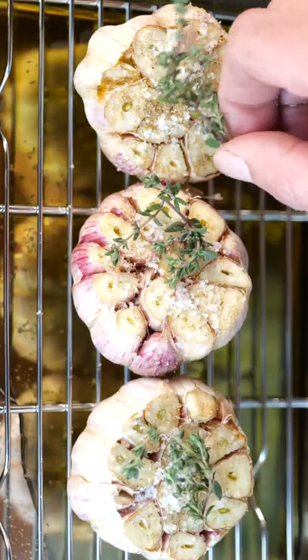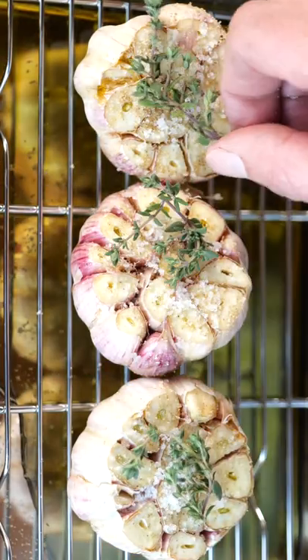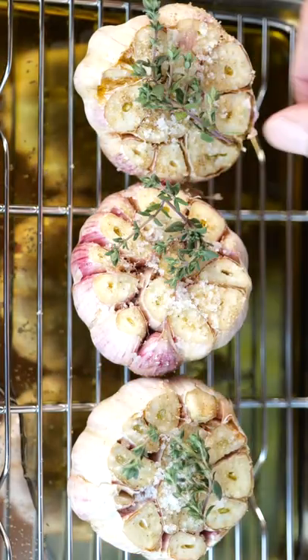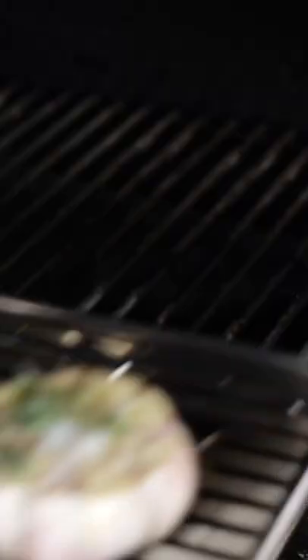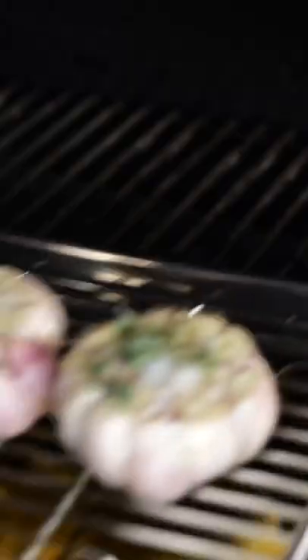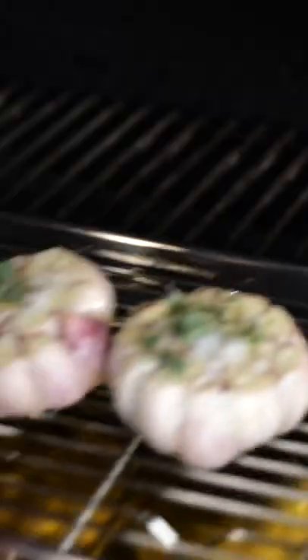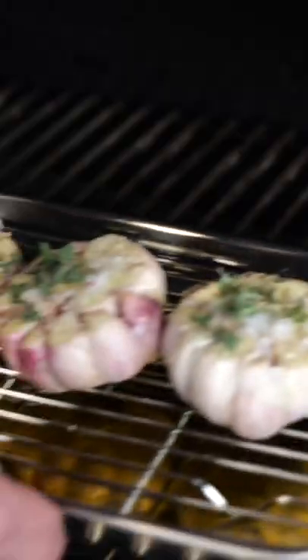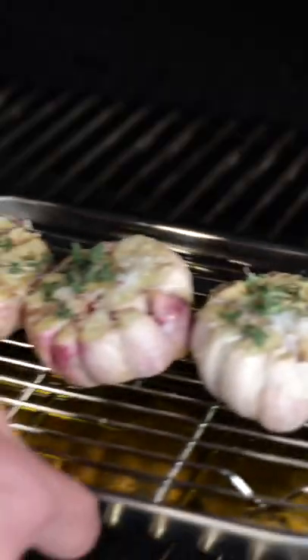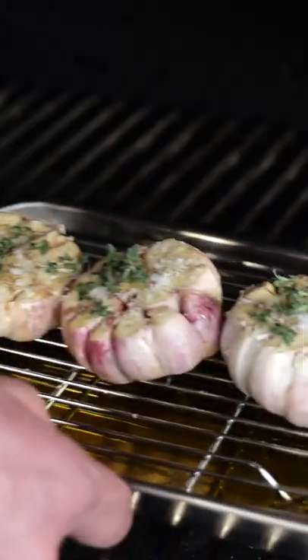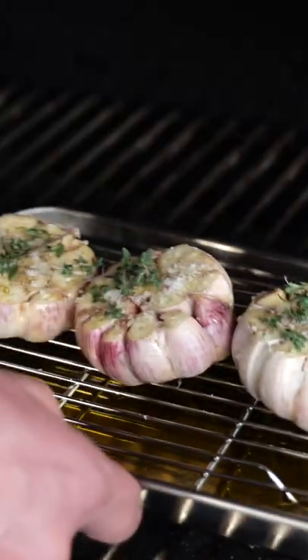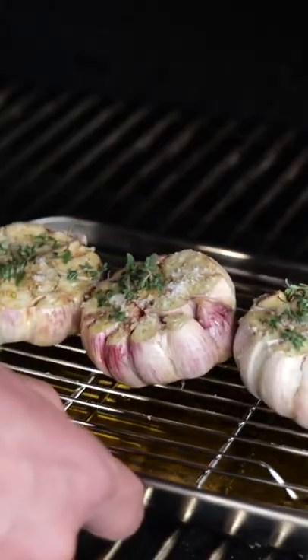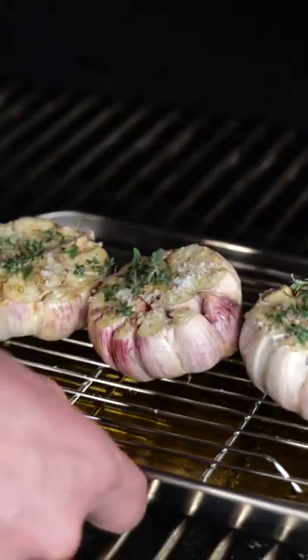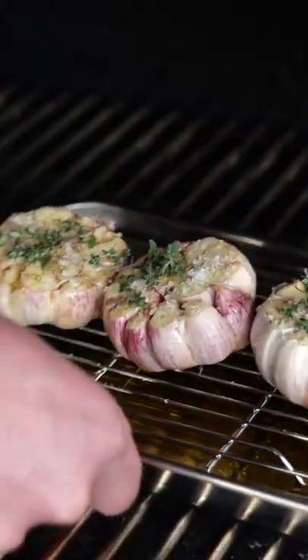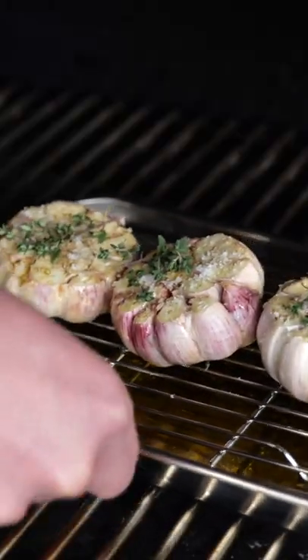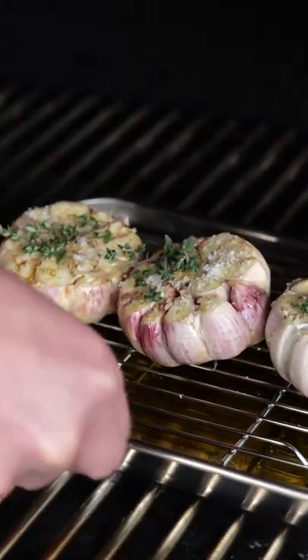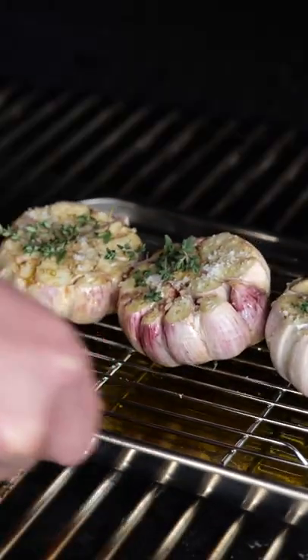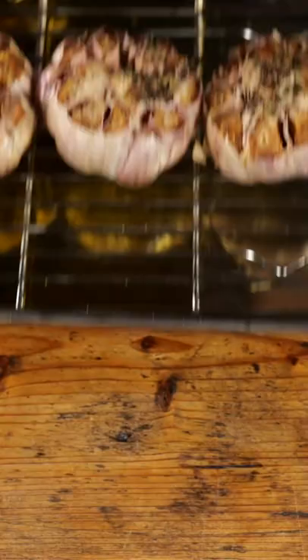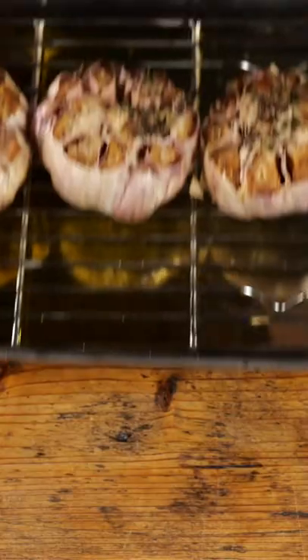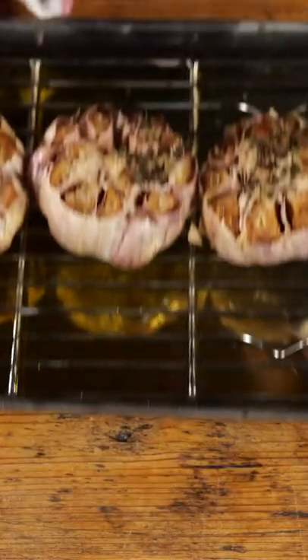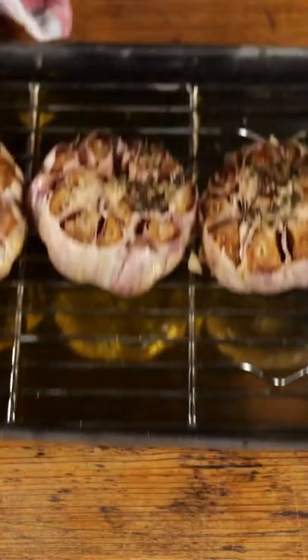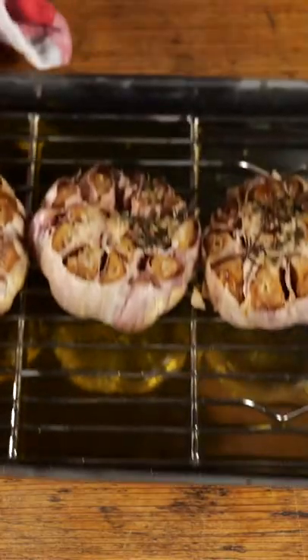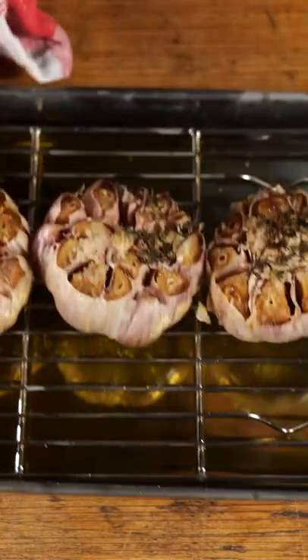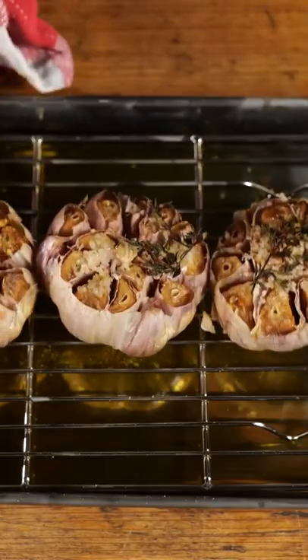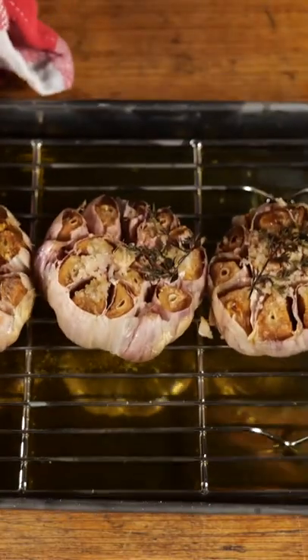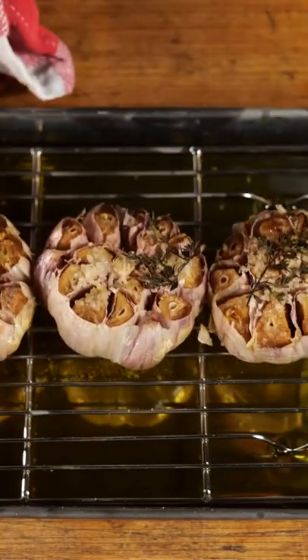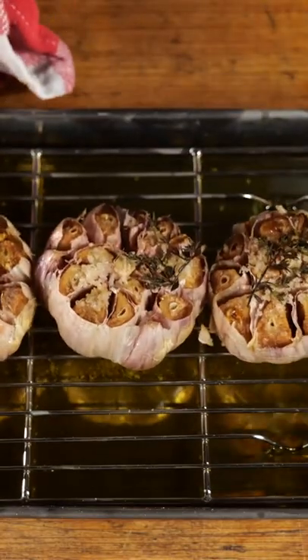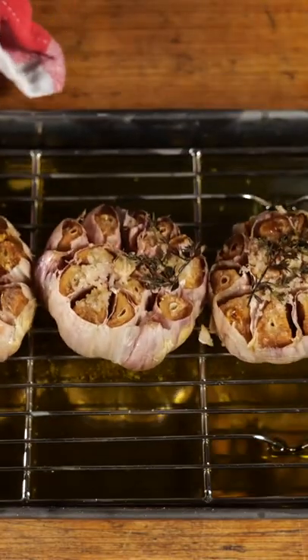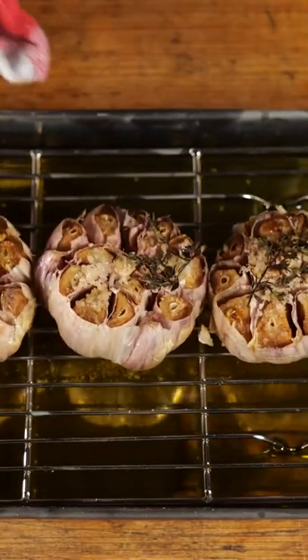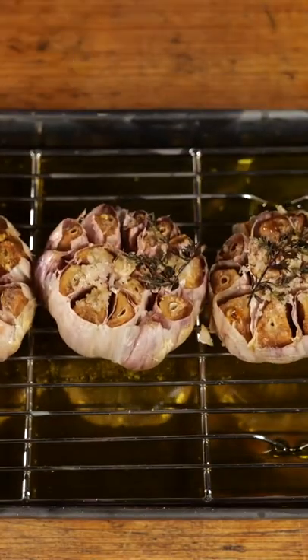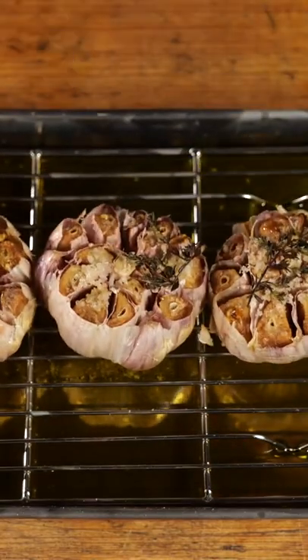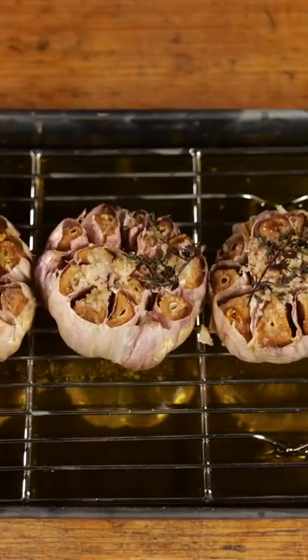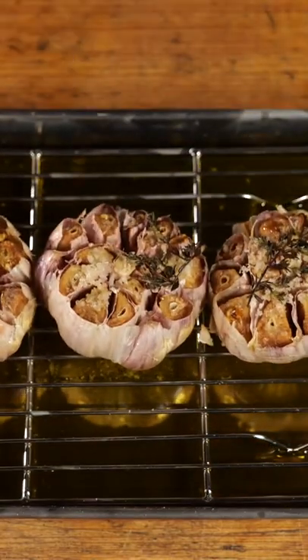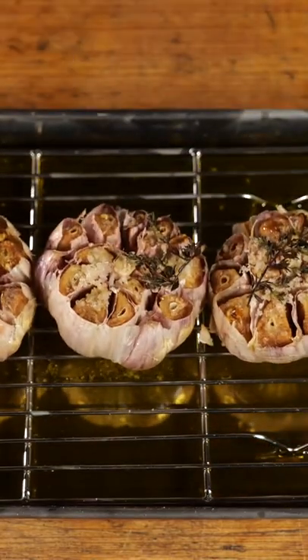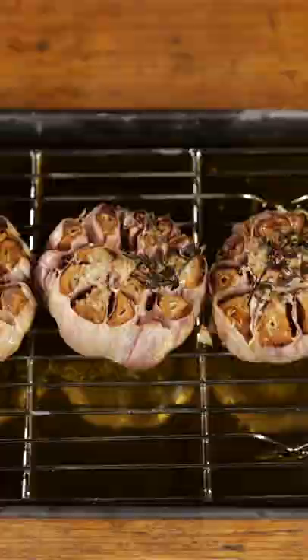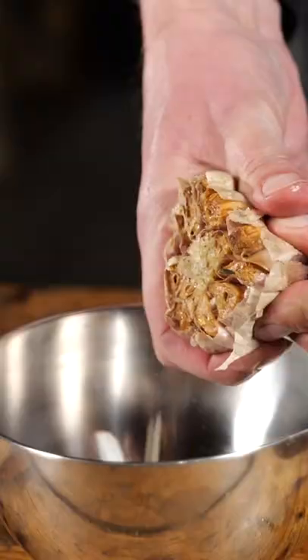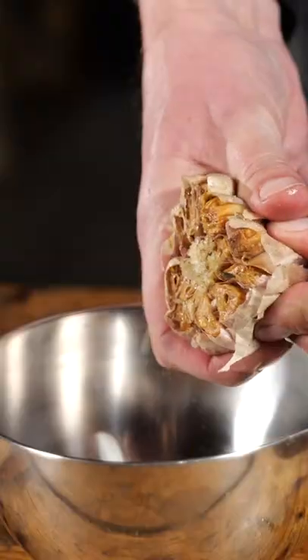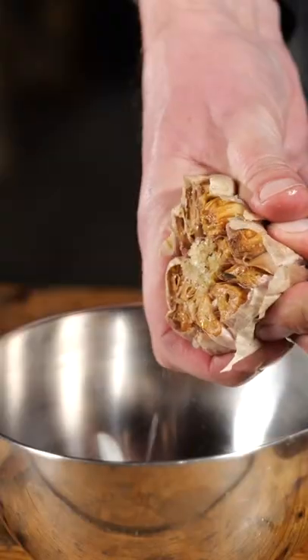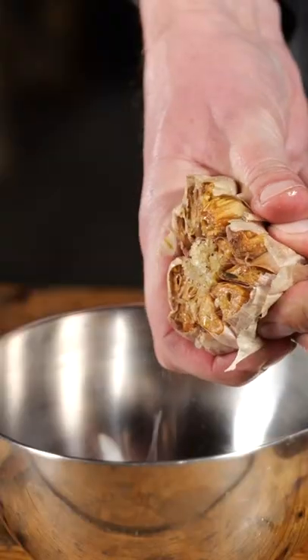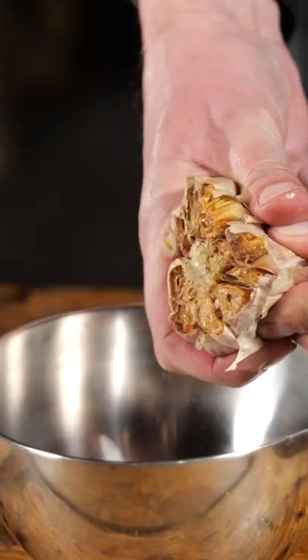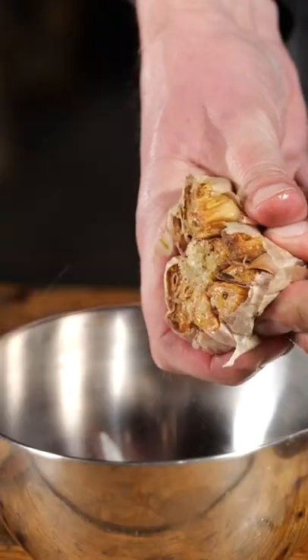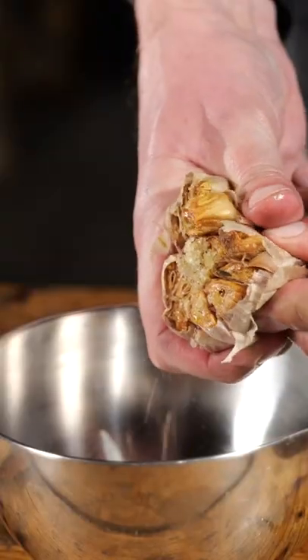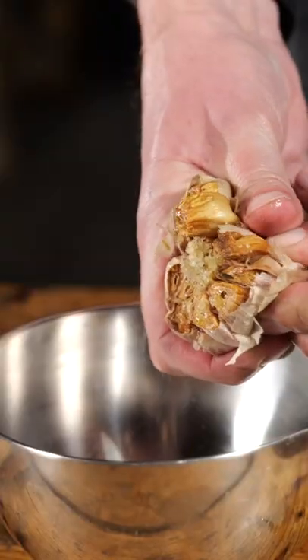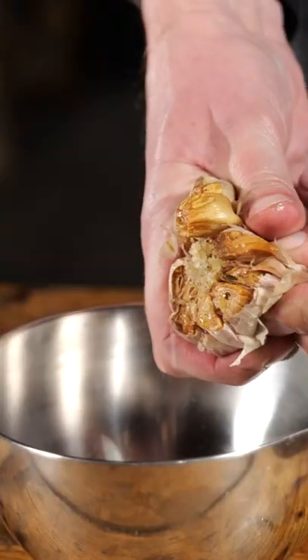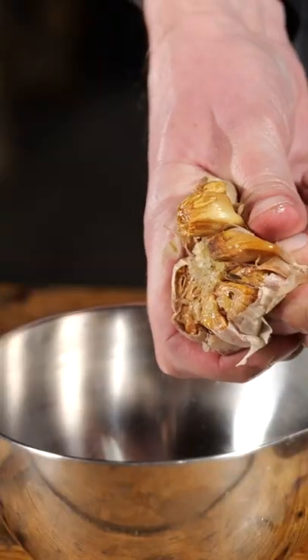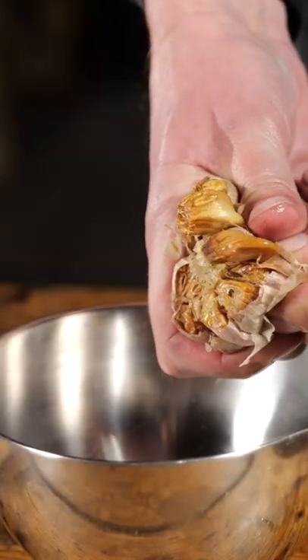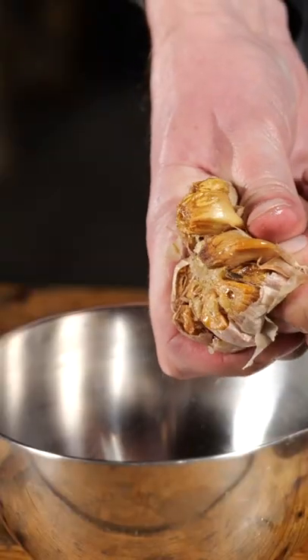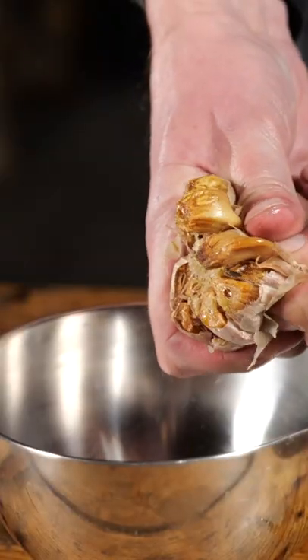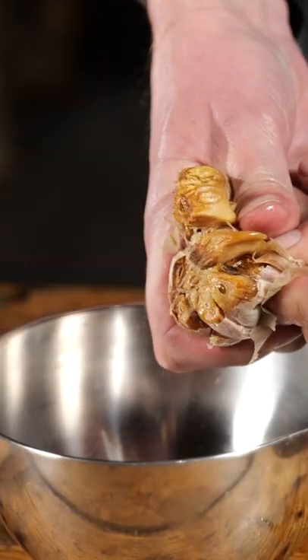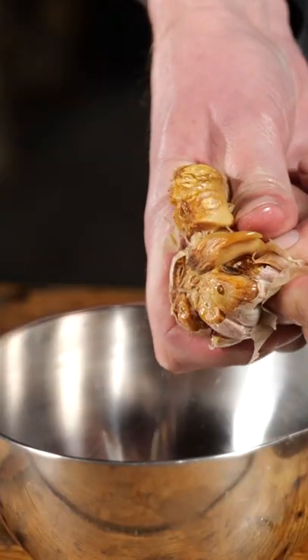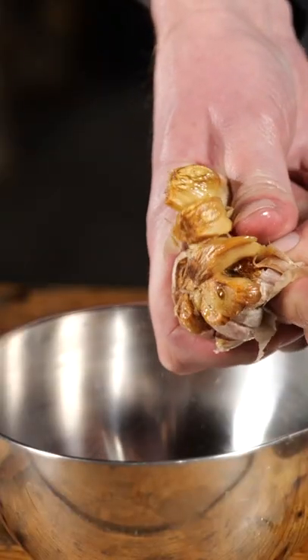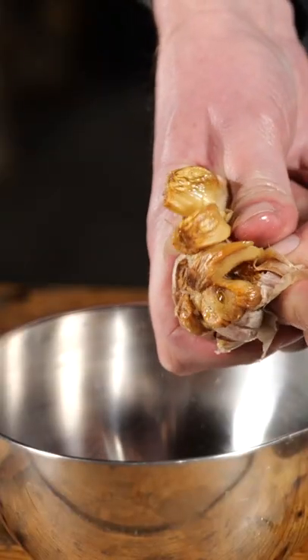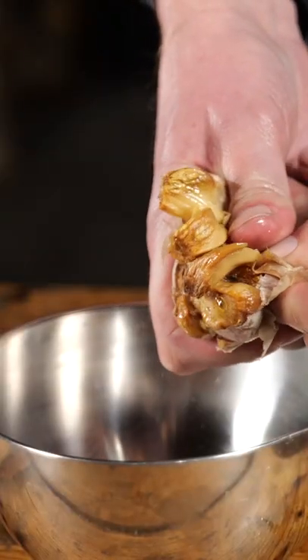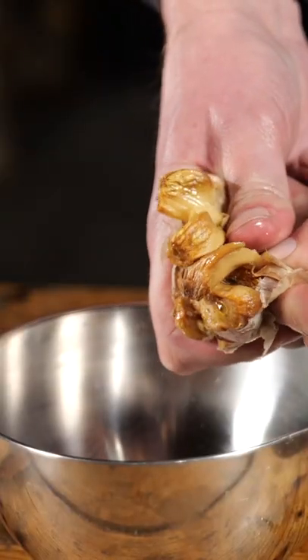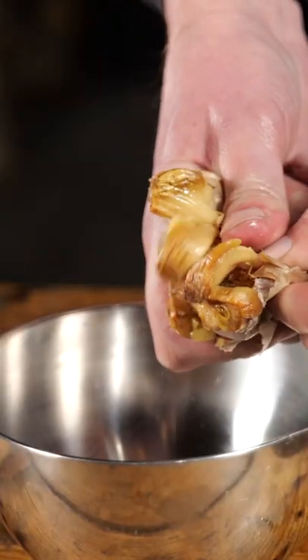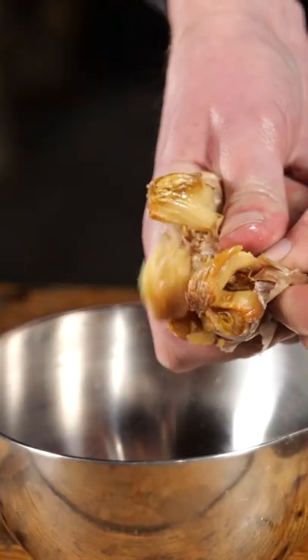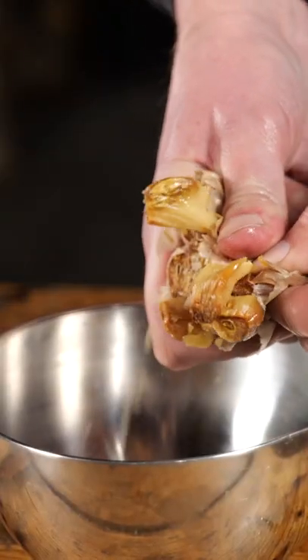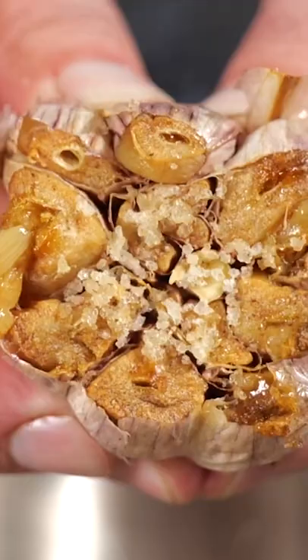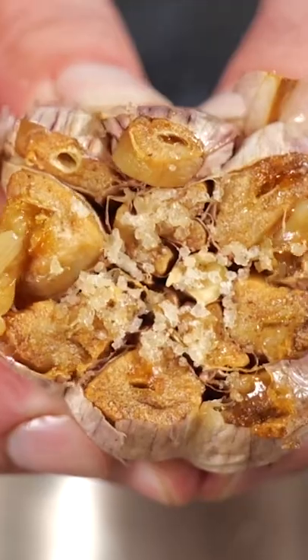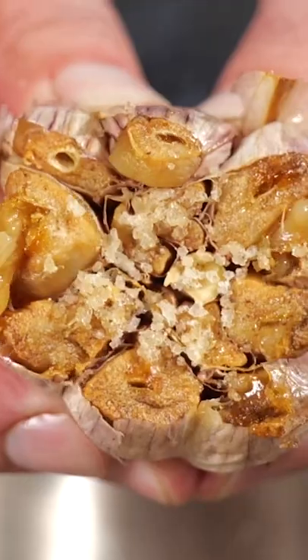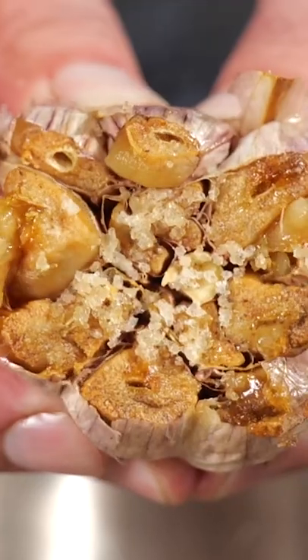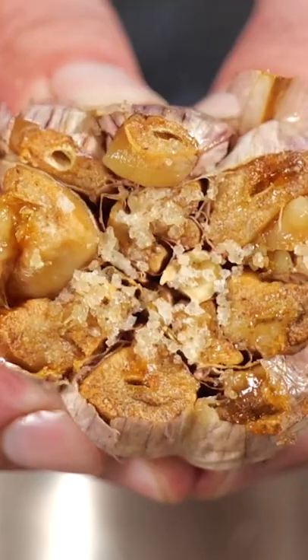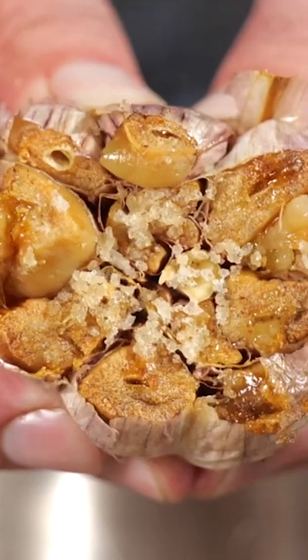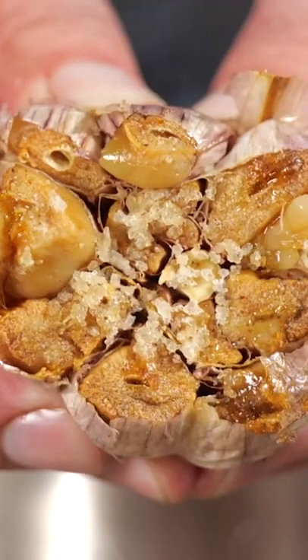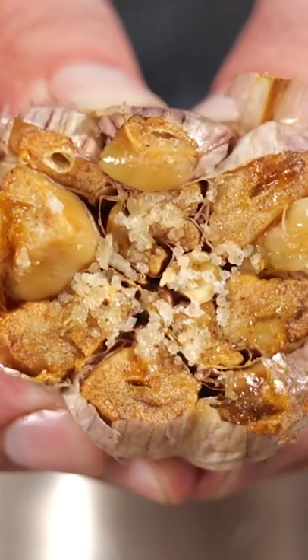Put it on your Bernard smoker and let it smoke until it turns soft. Then squeeze out that garlic.